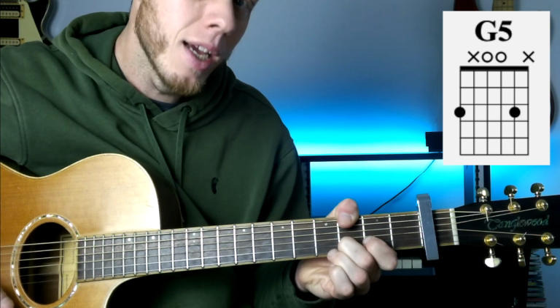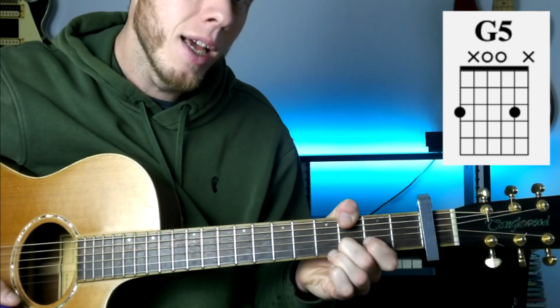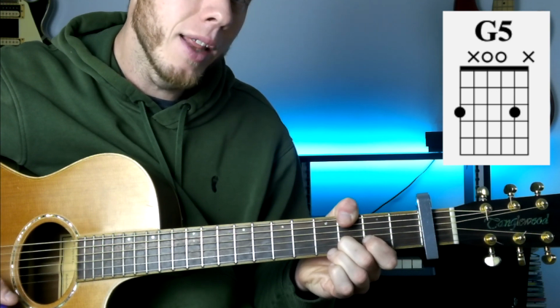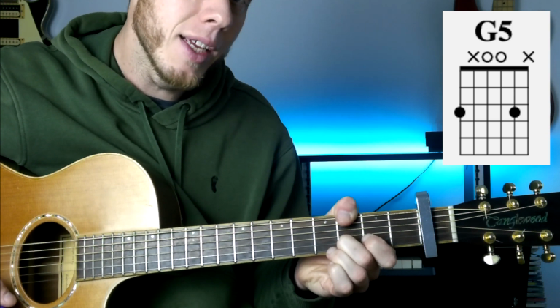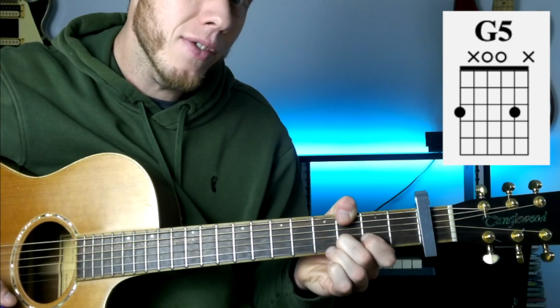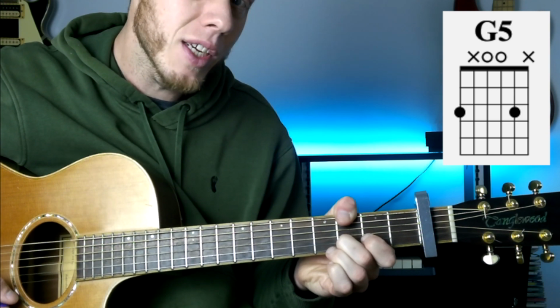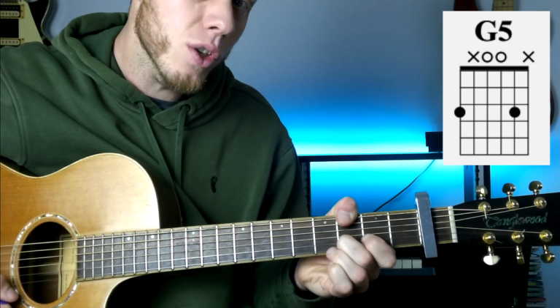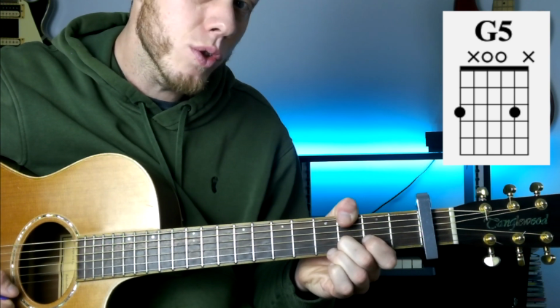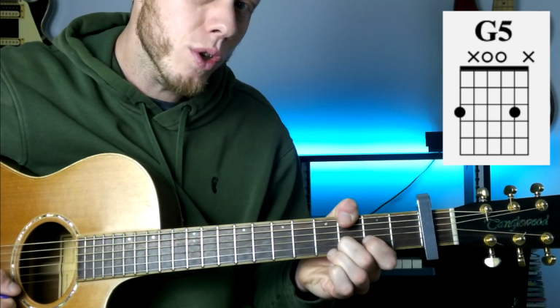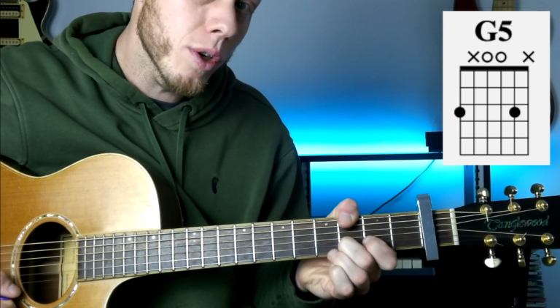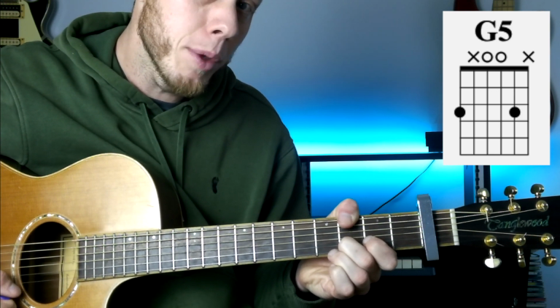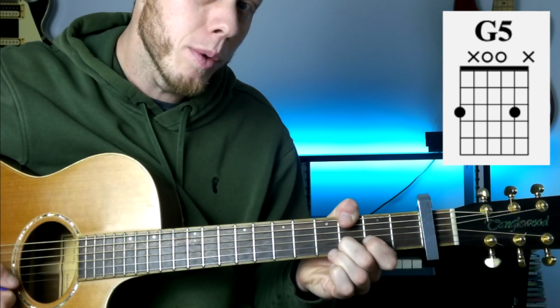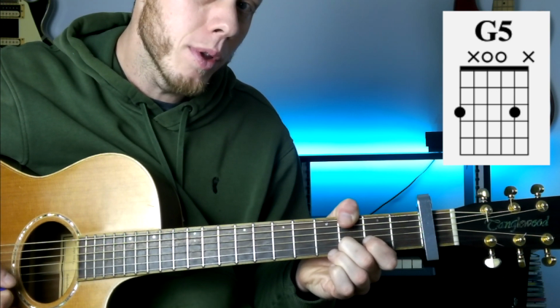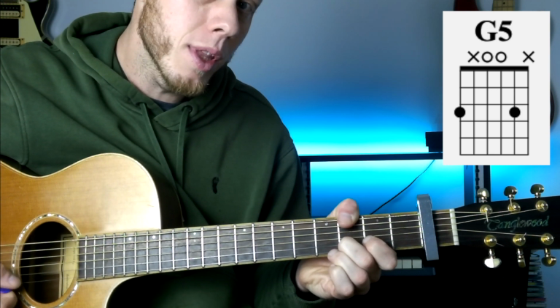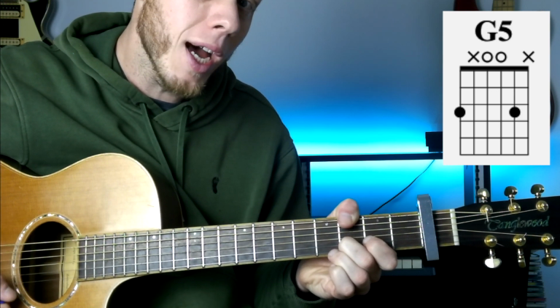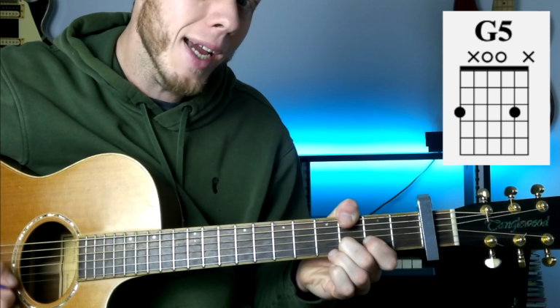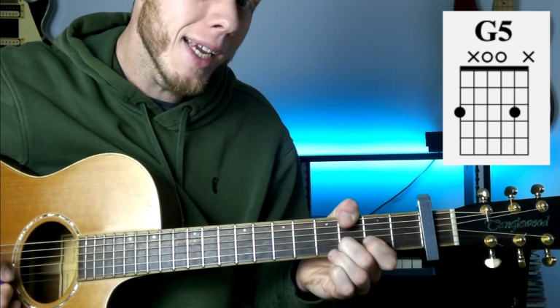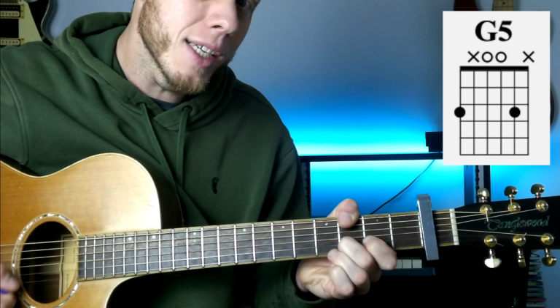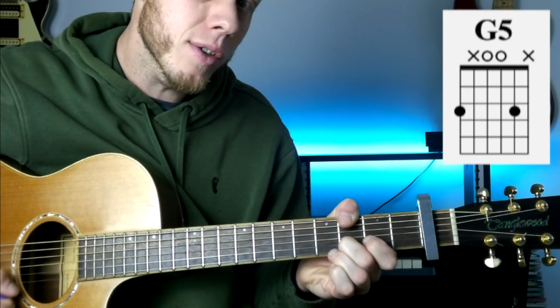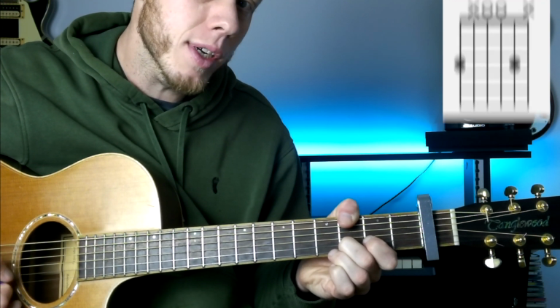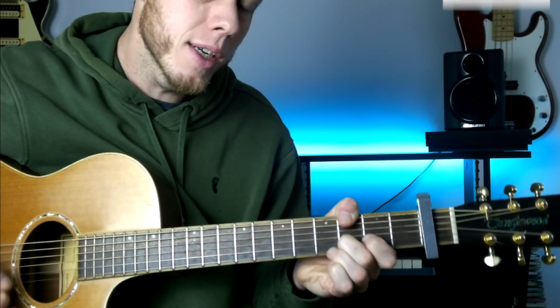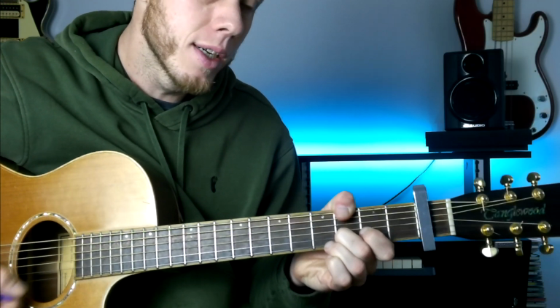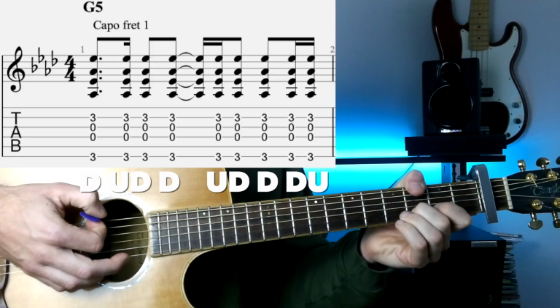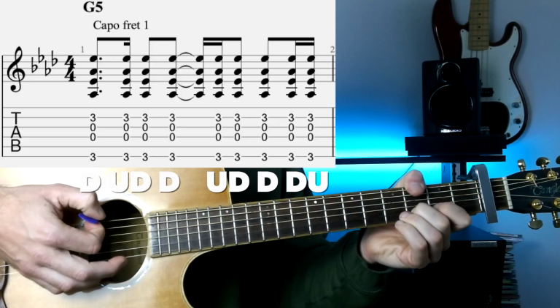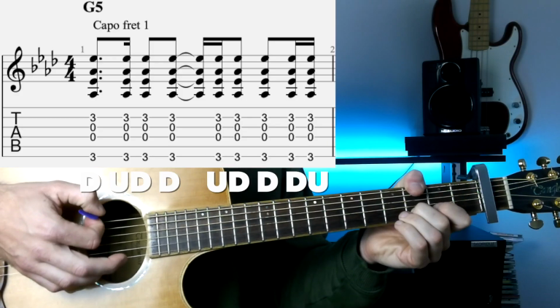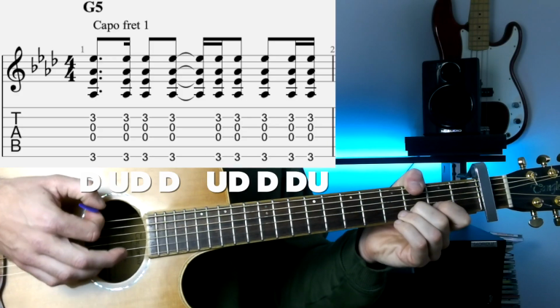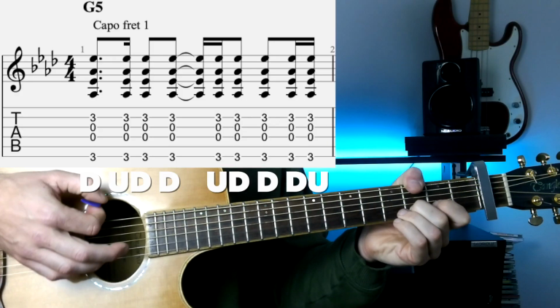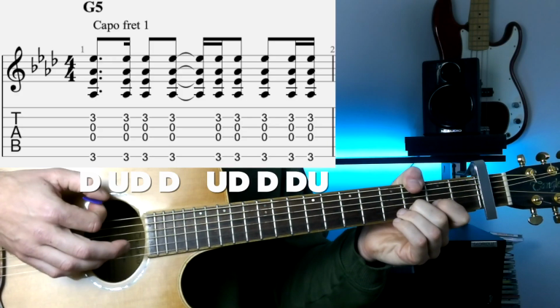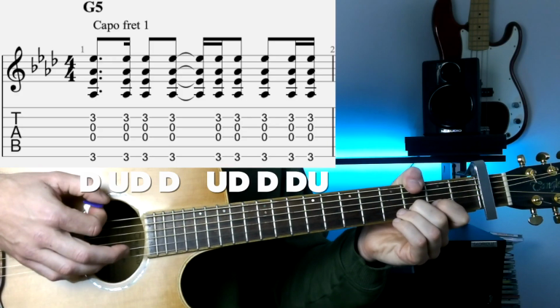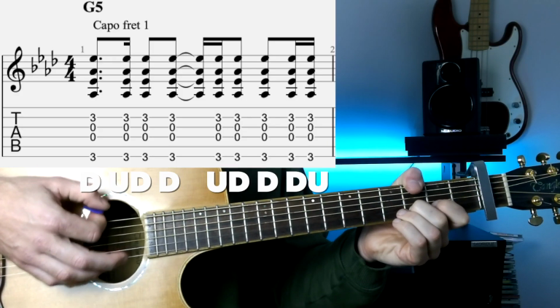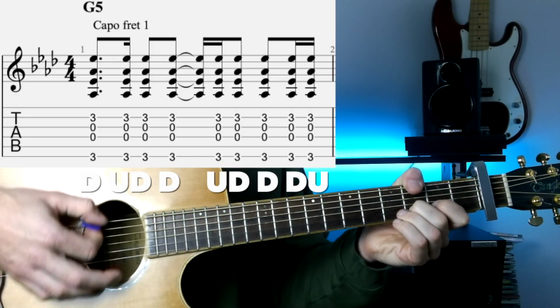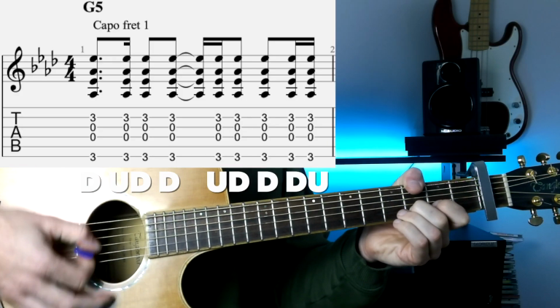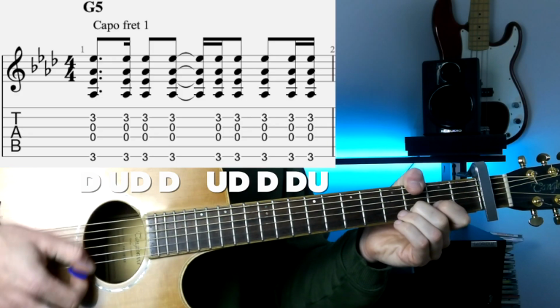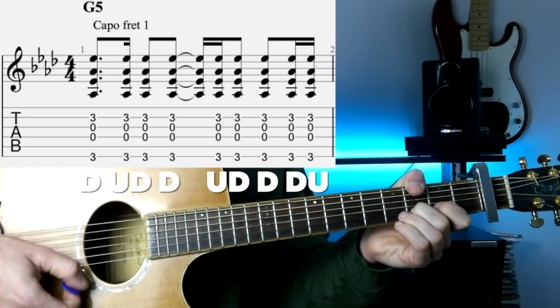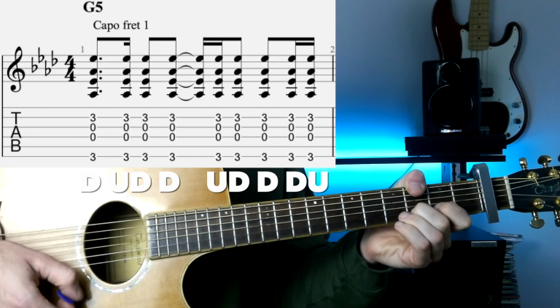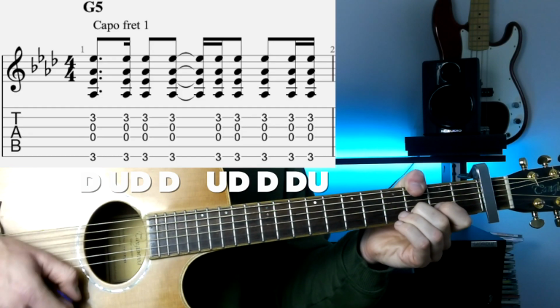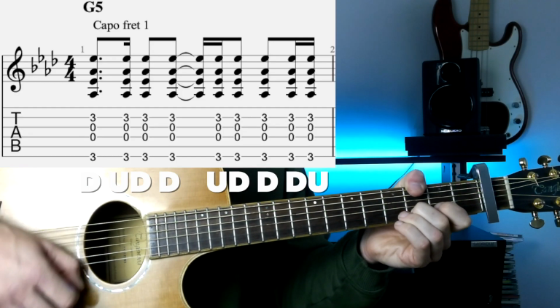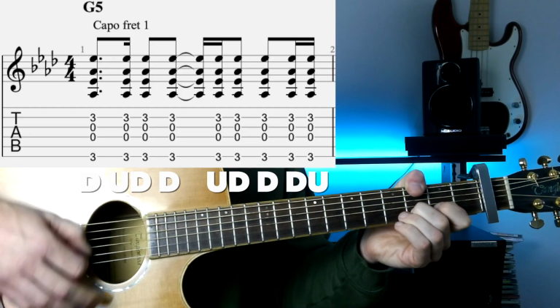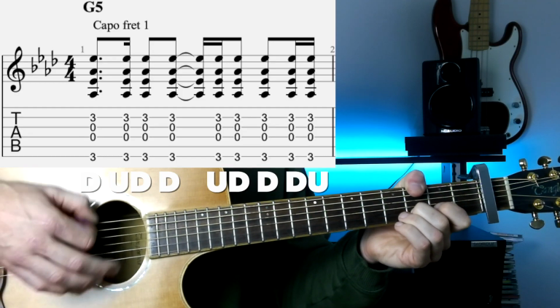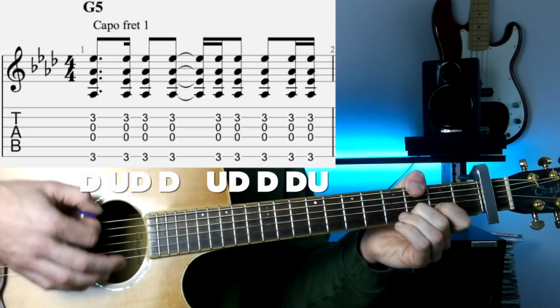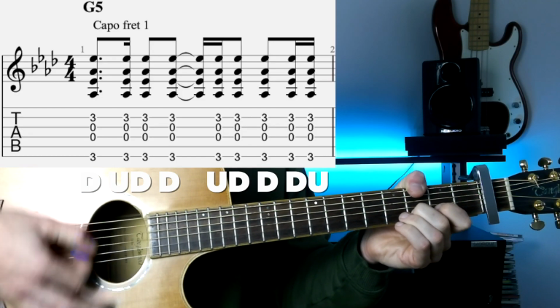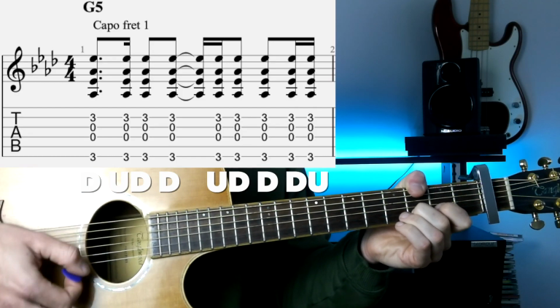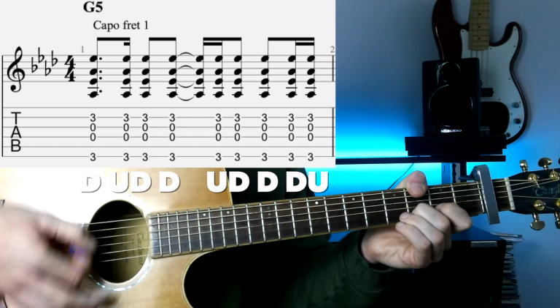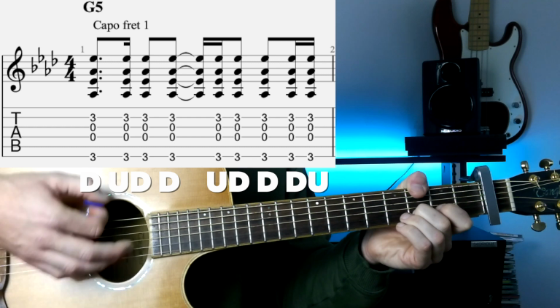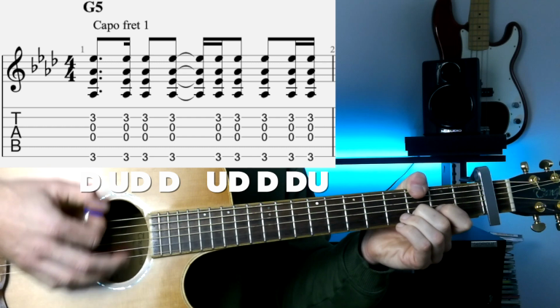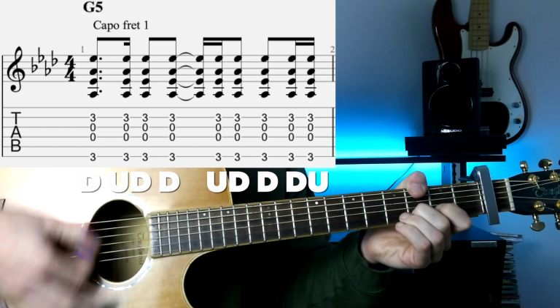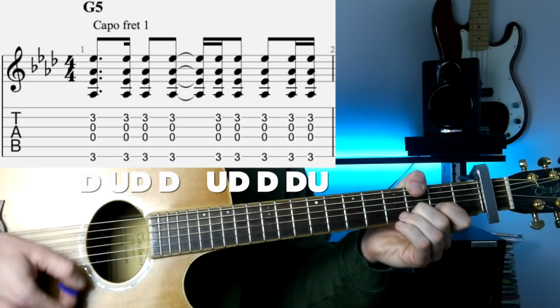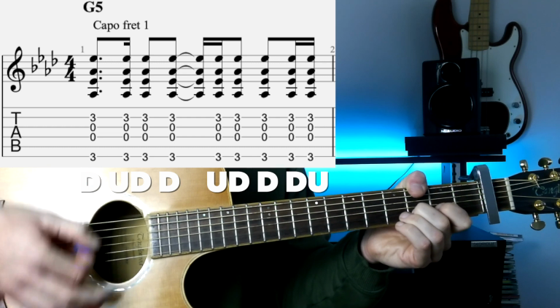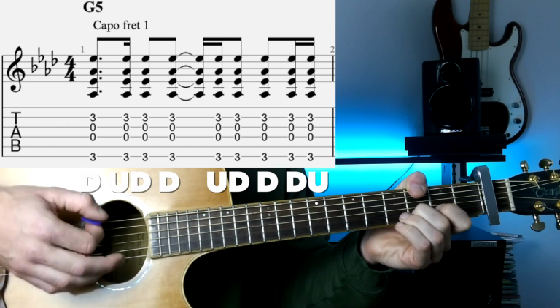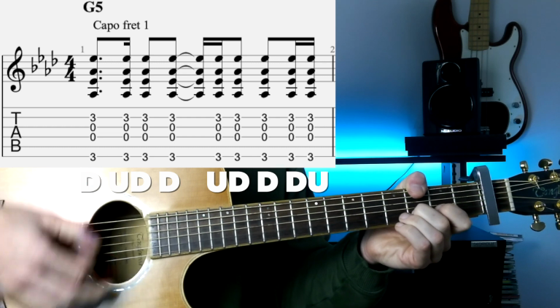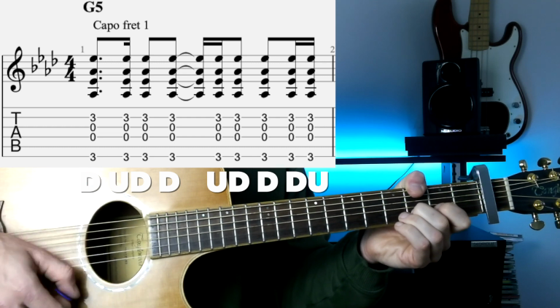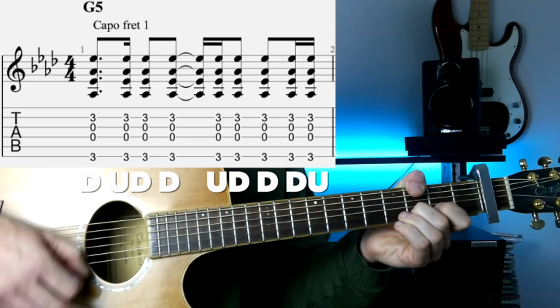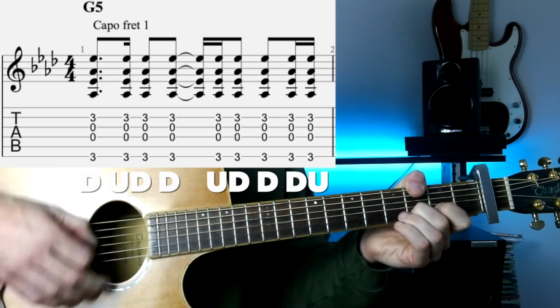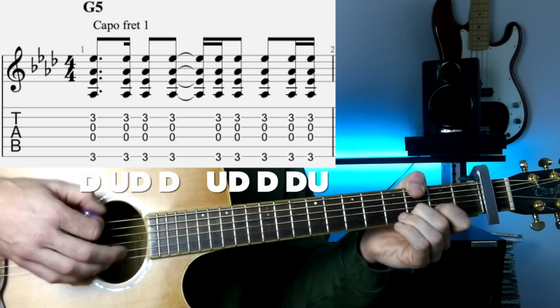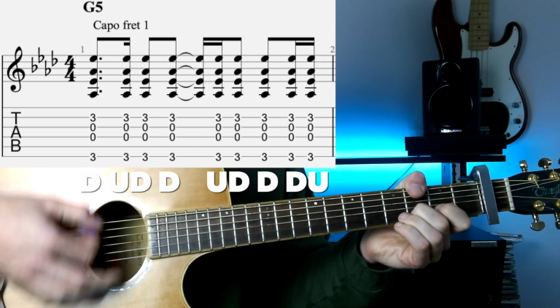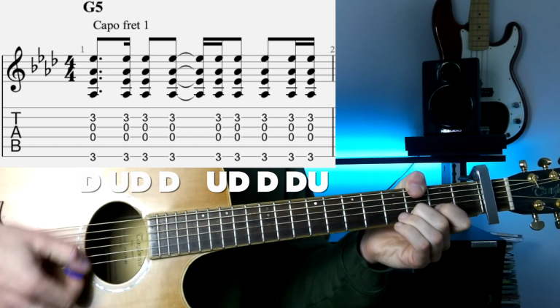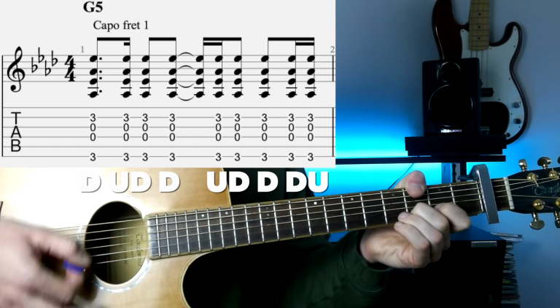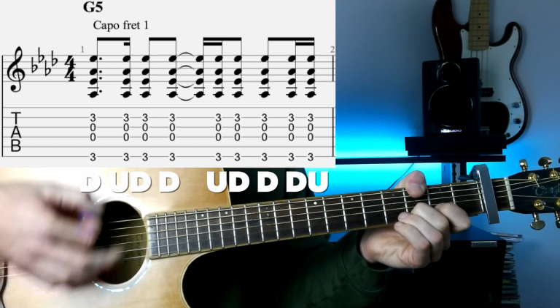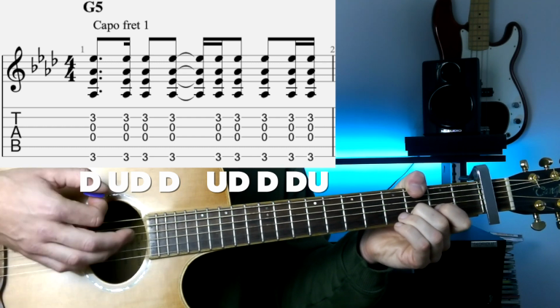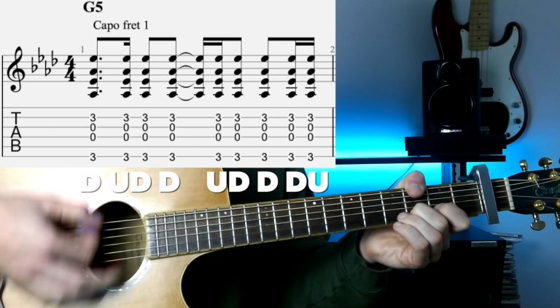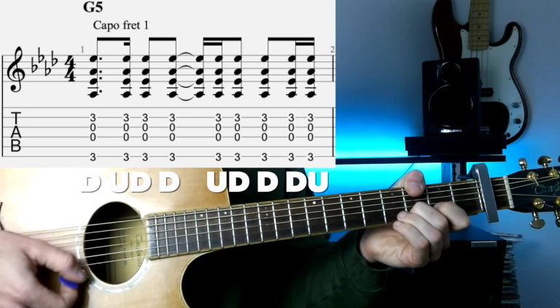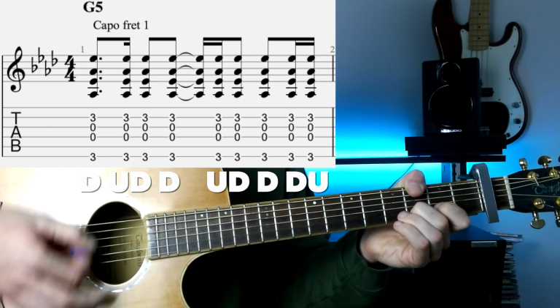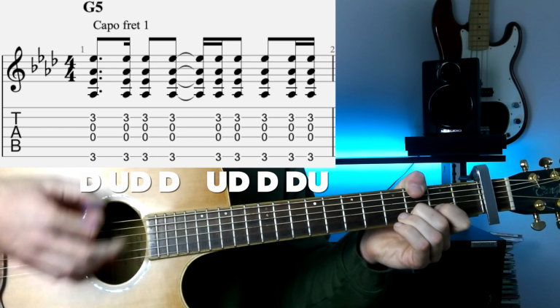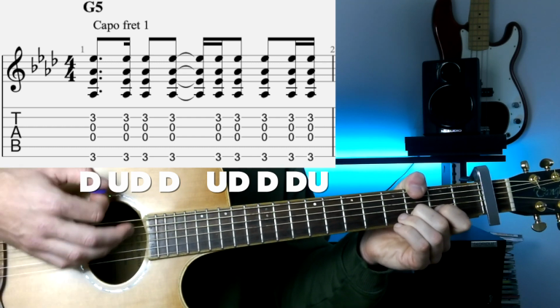This finger's also going to mute the high E string. The strumming pattern is: down, down, down, up, down, down.